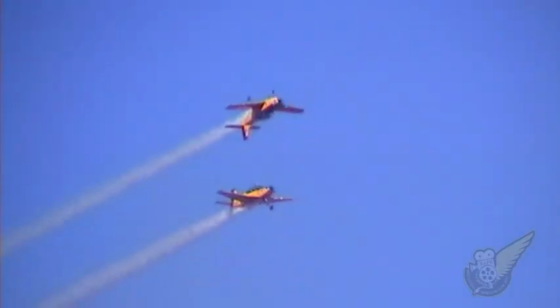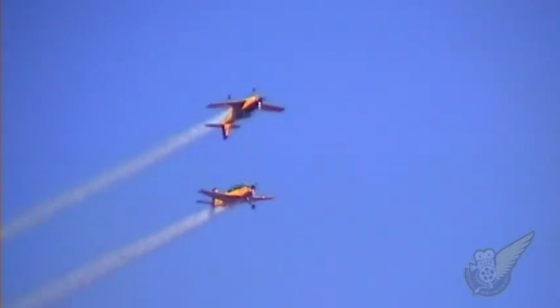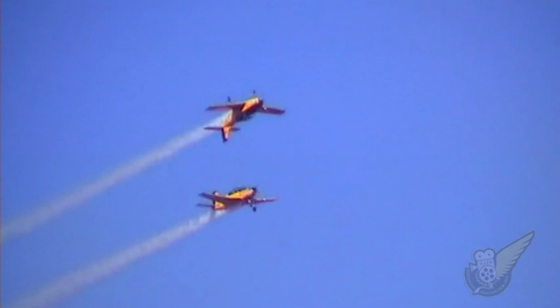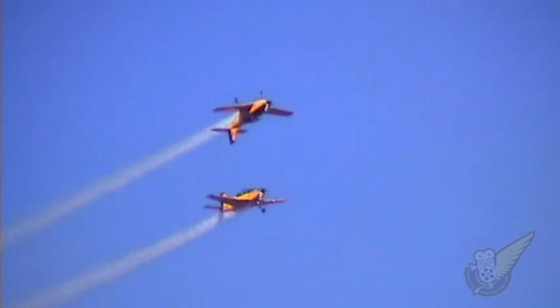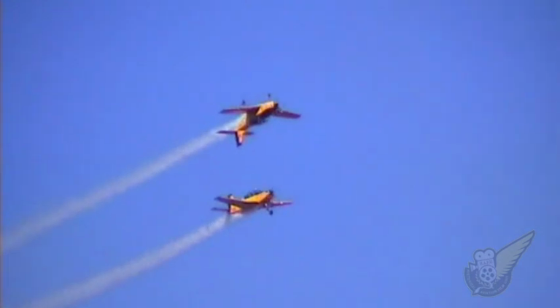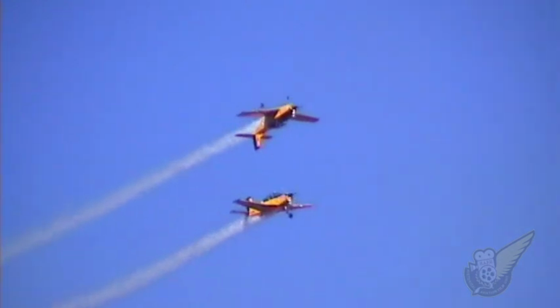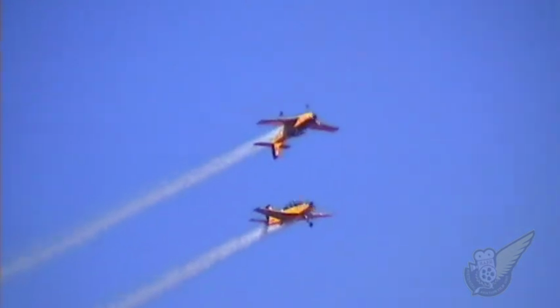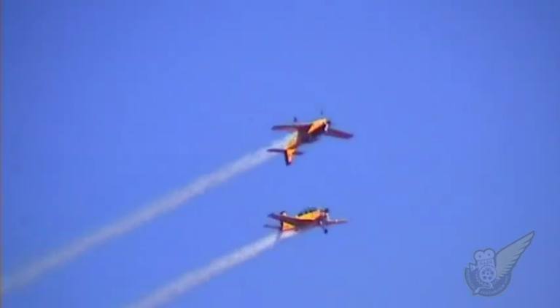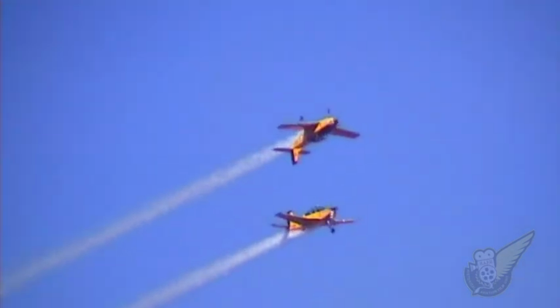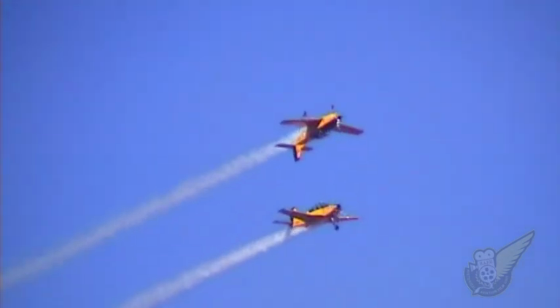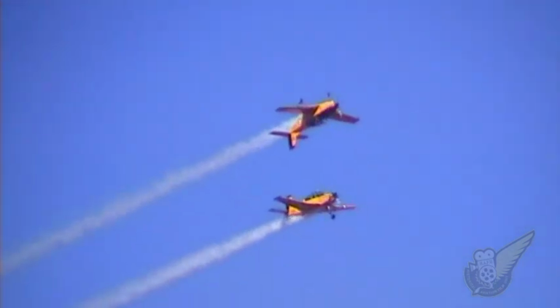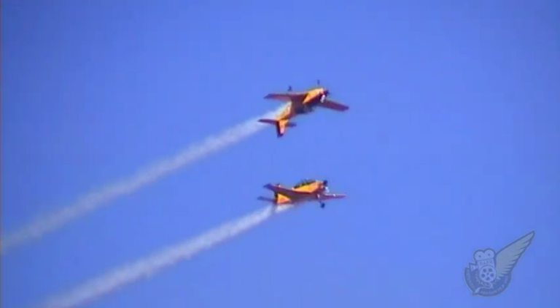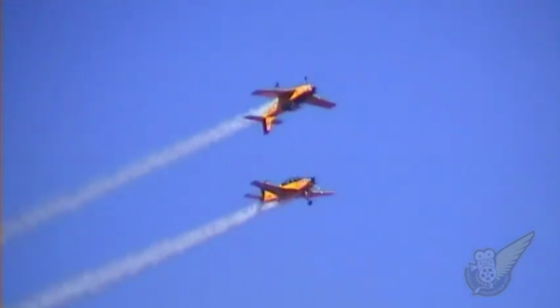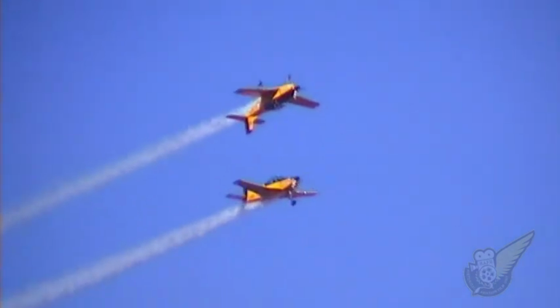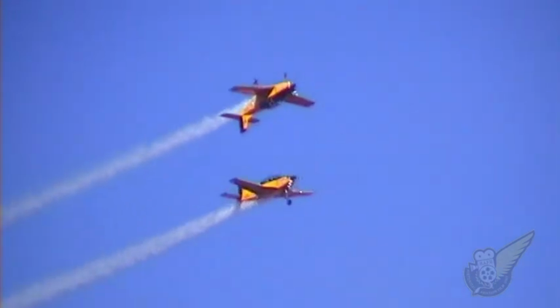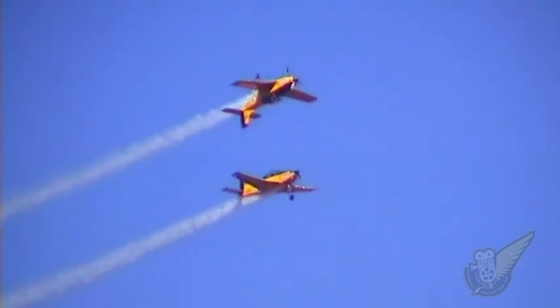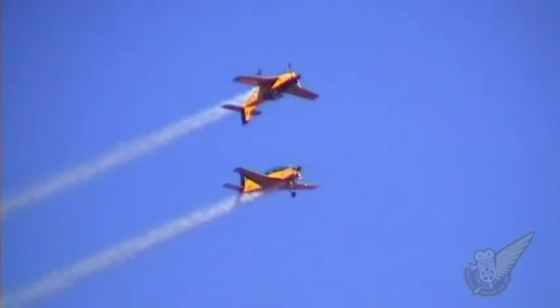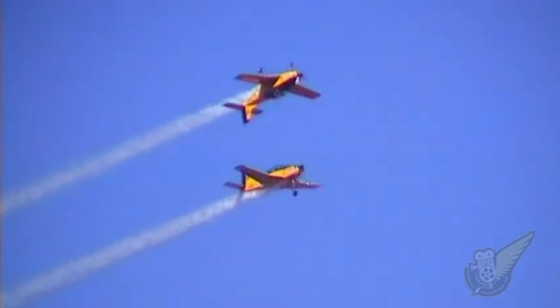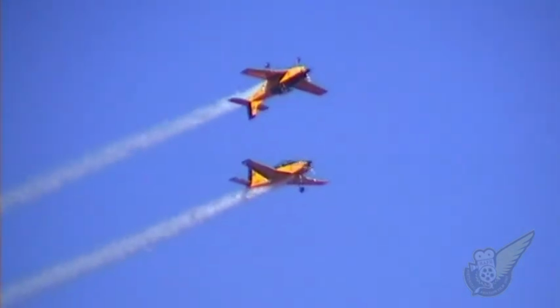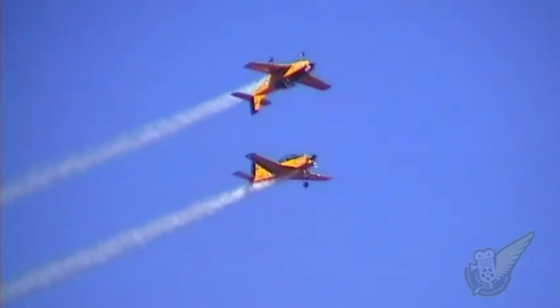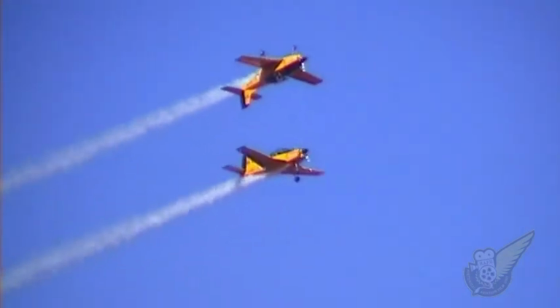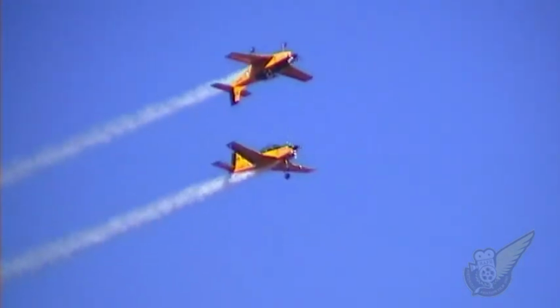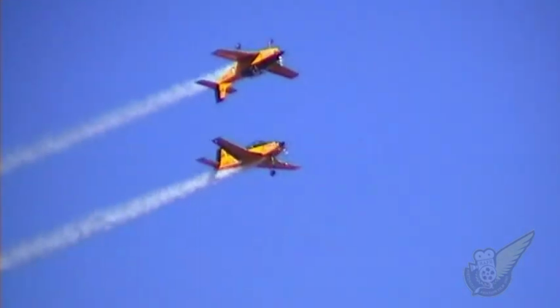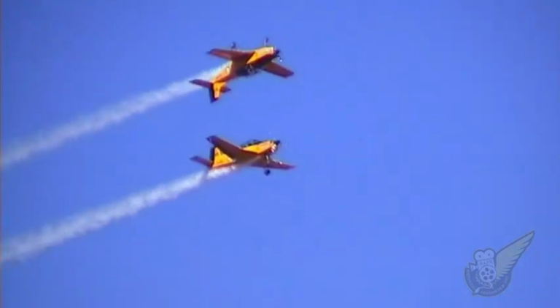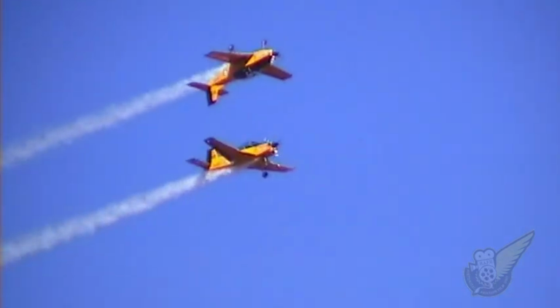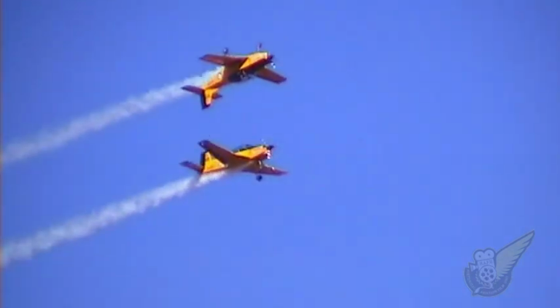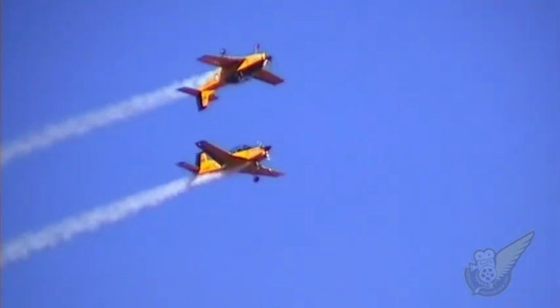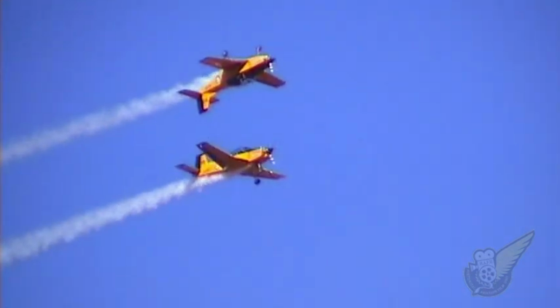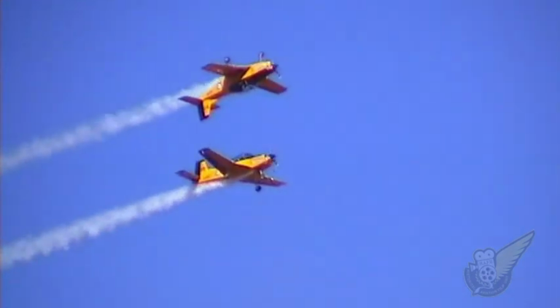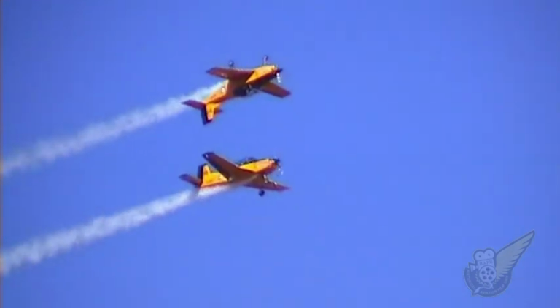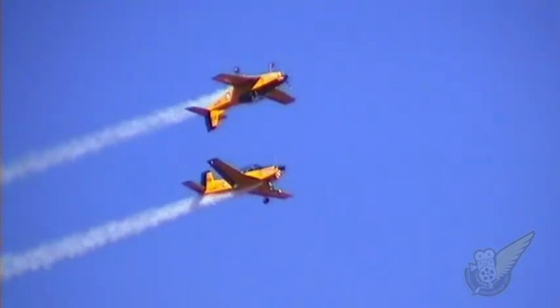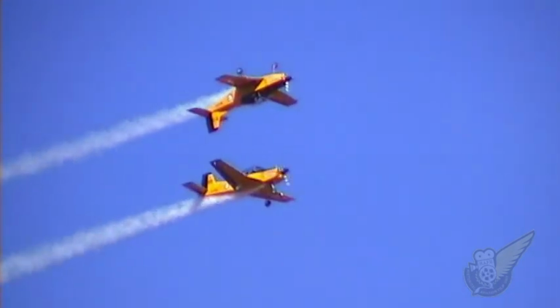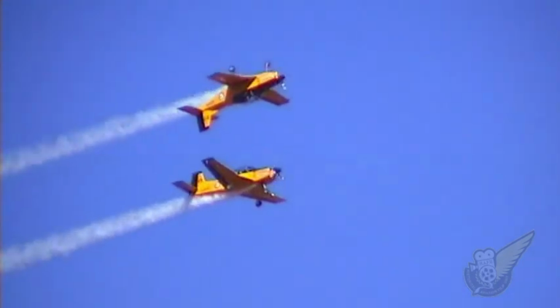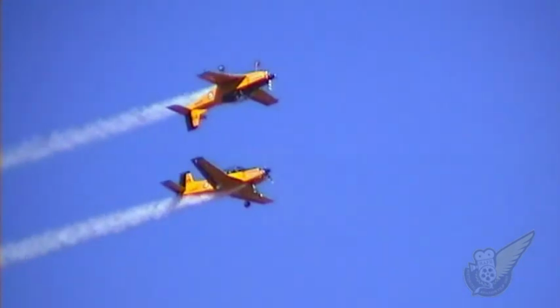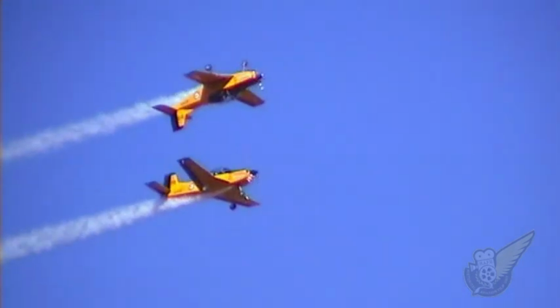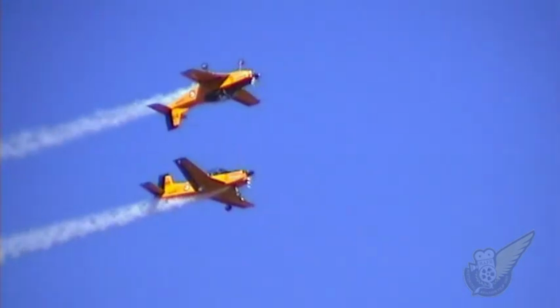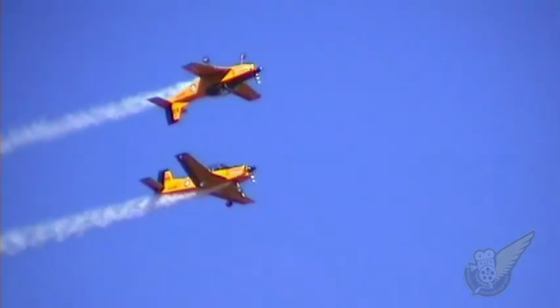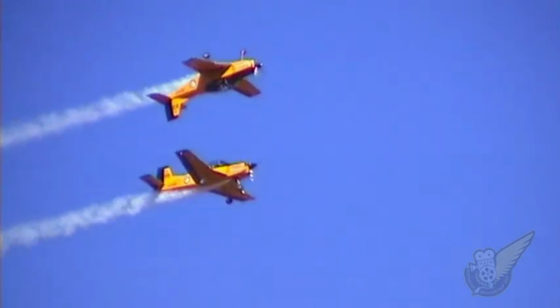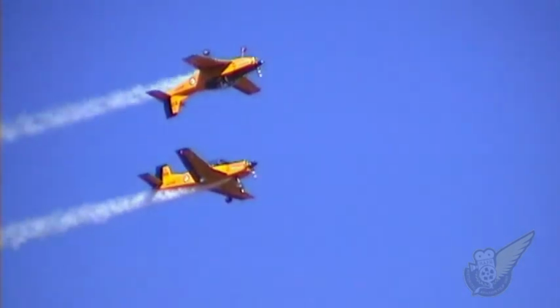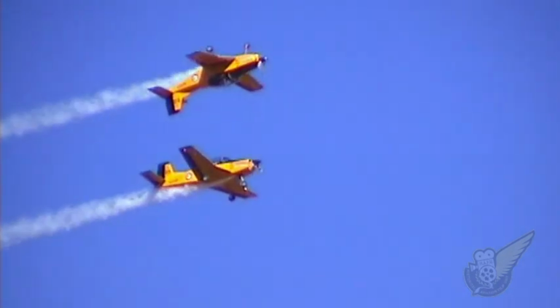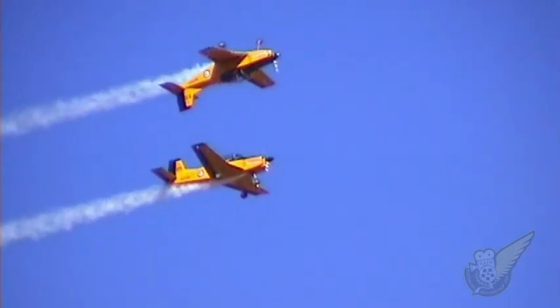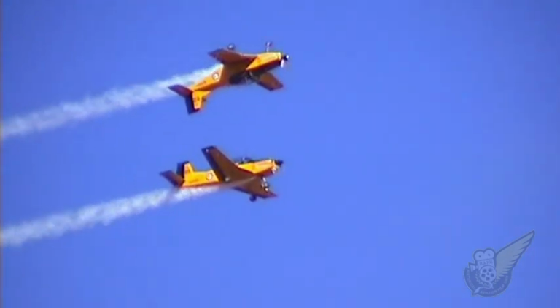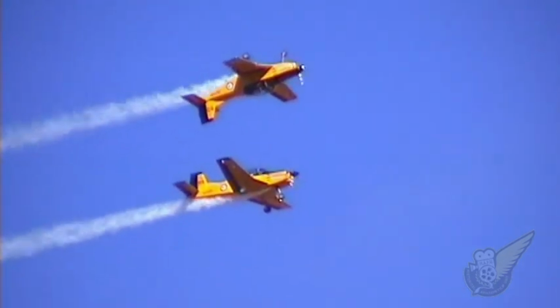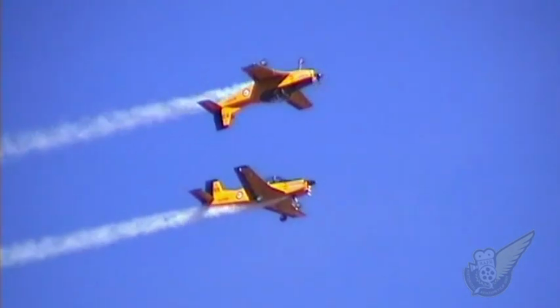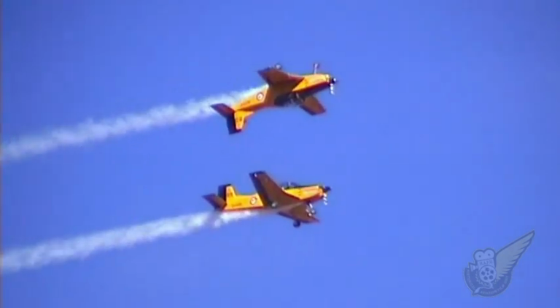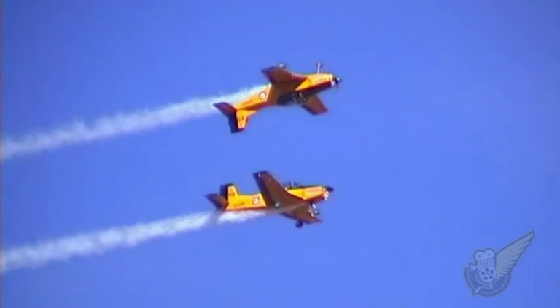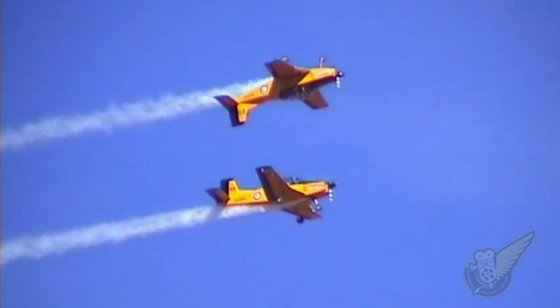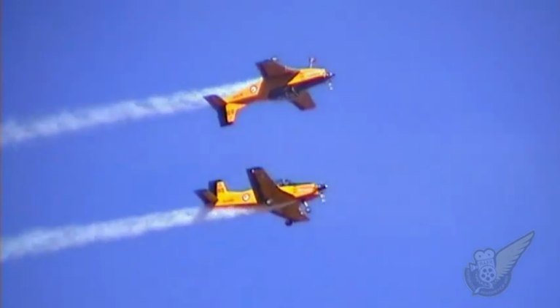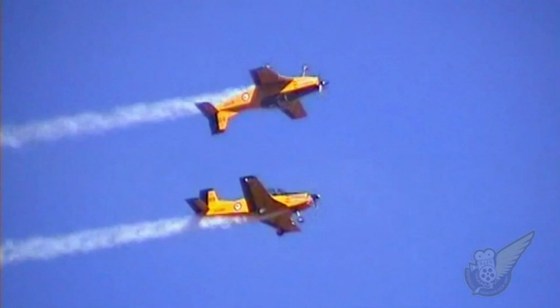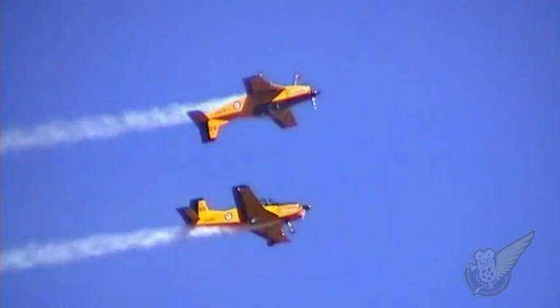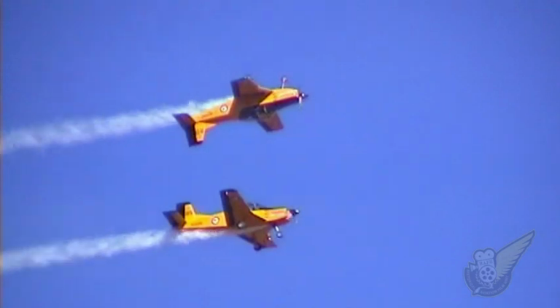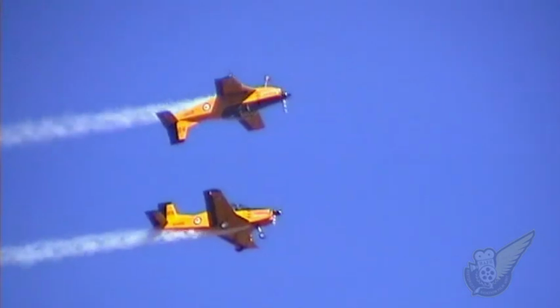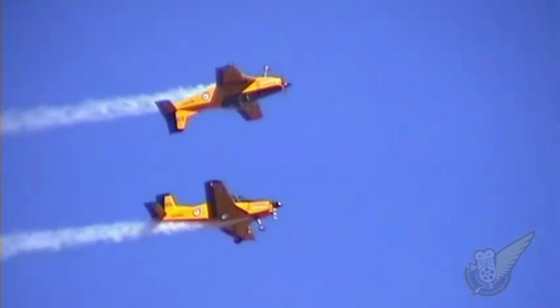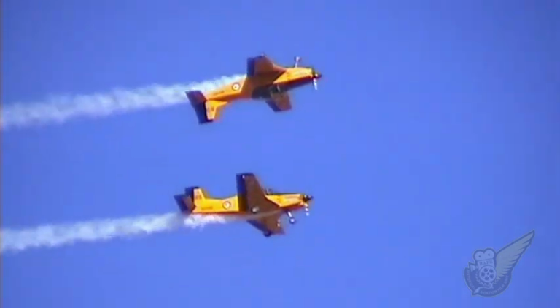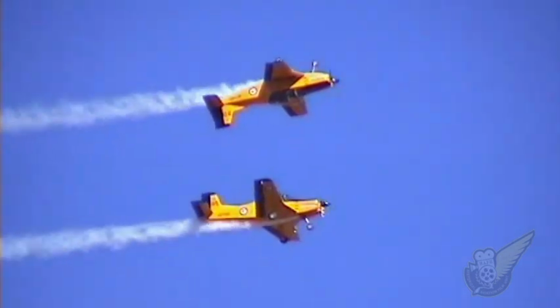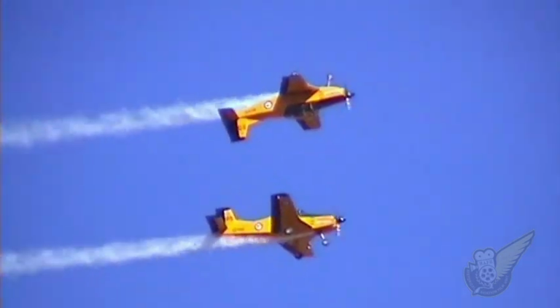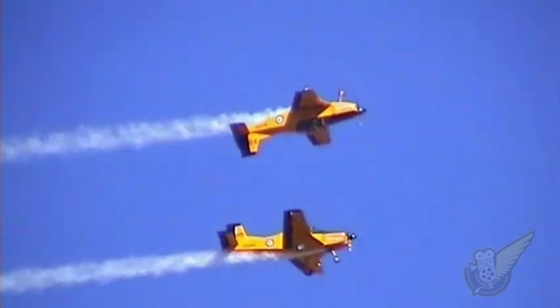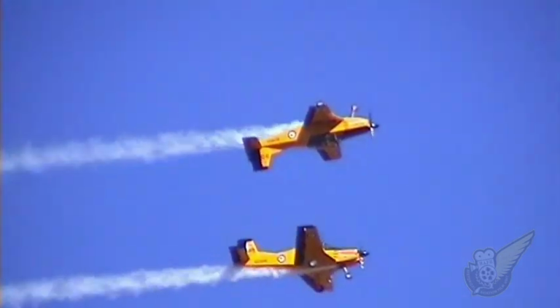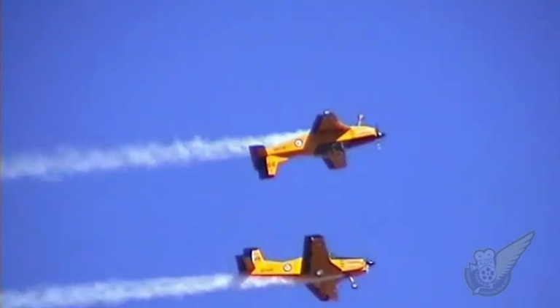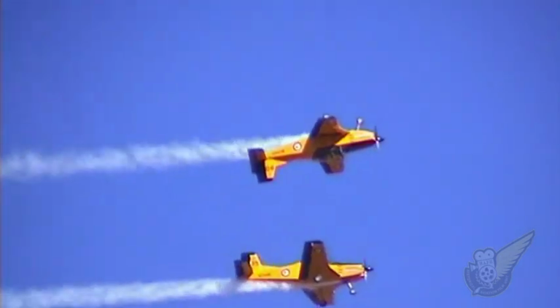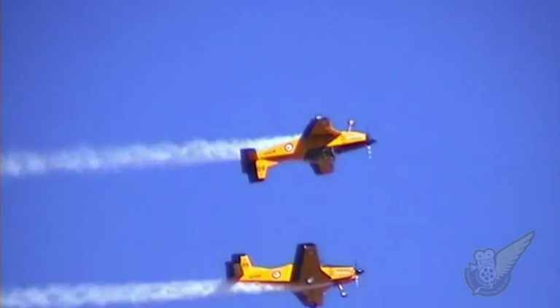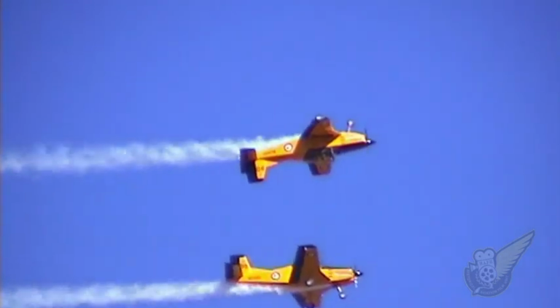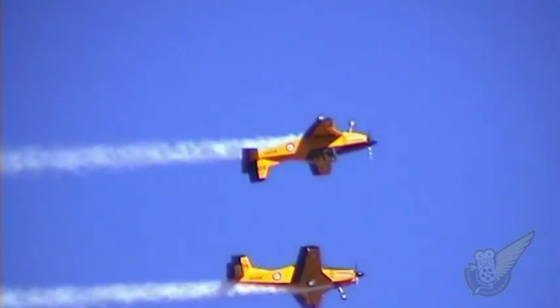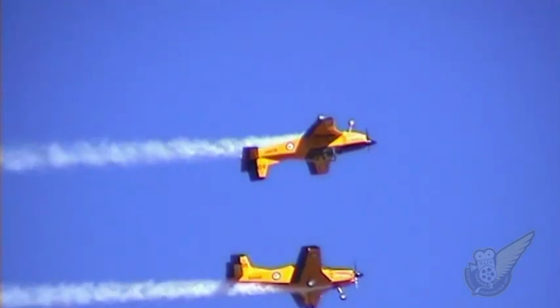Since the early 1980s, the spectacular mirror formation has been one of the hallmark manoeuvres of the Red Checkers team.